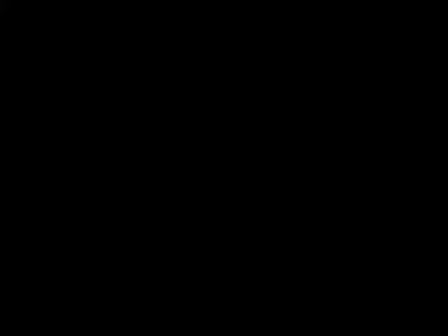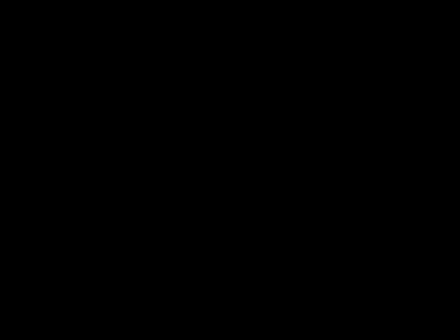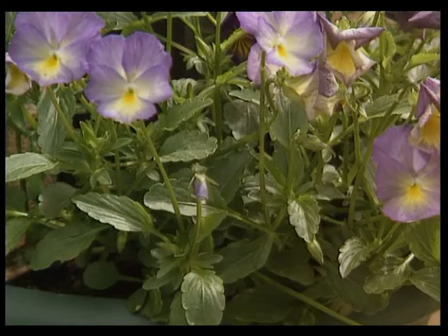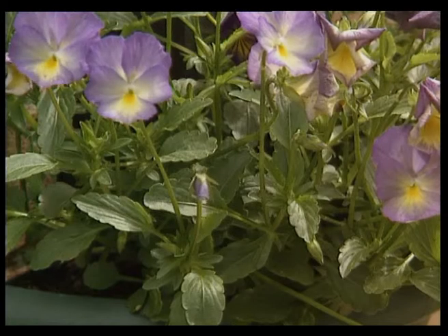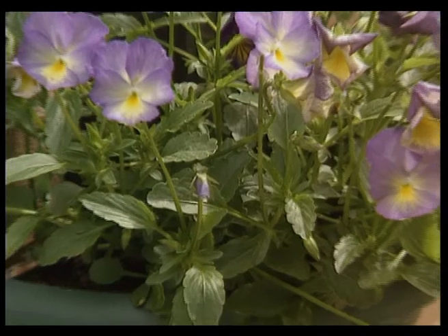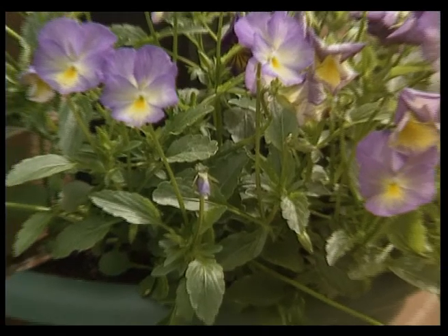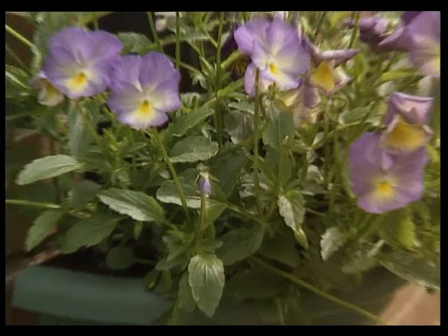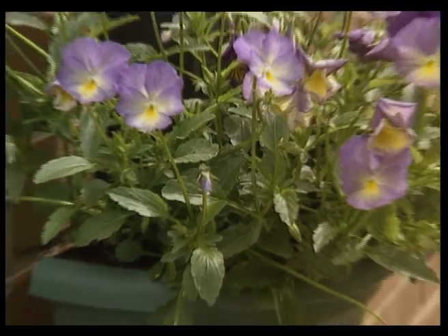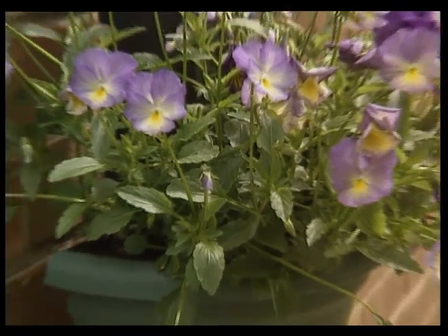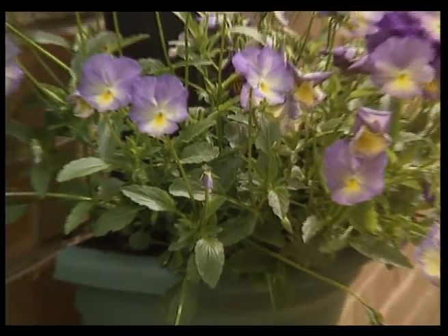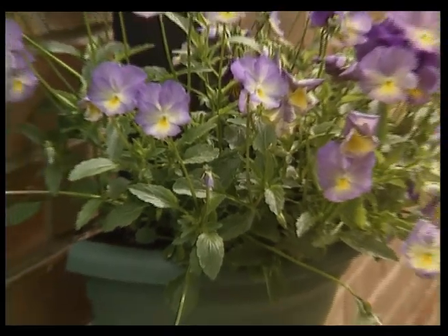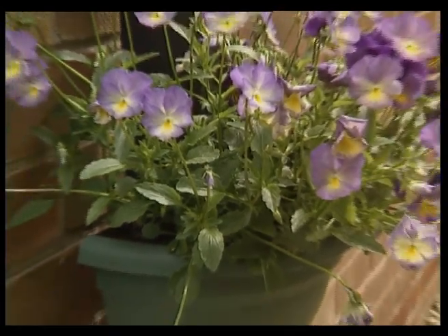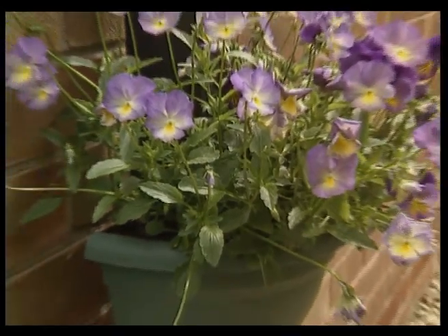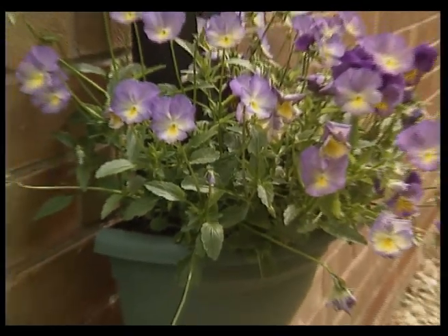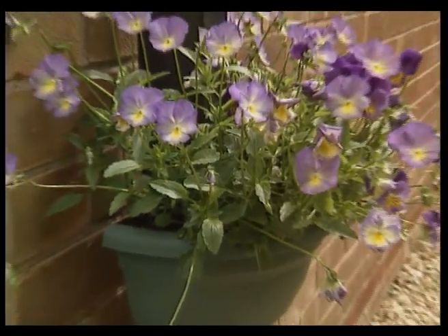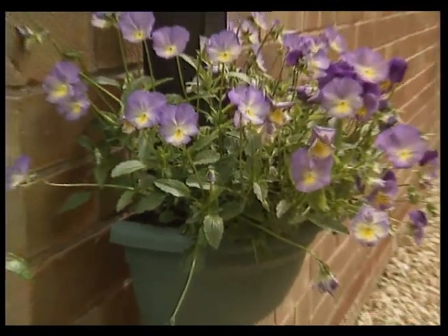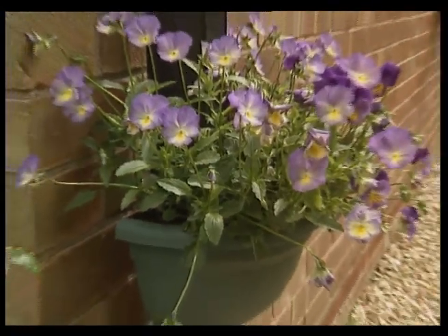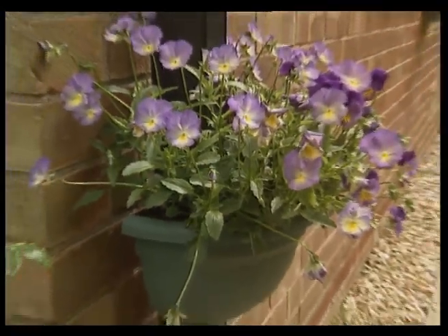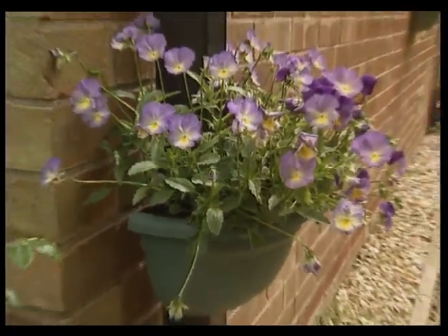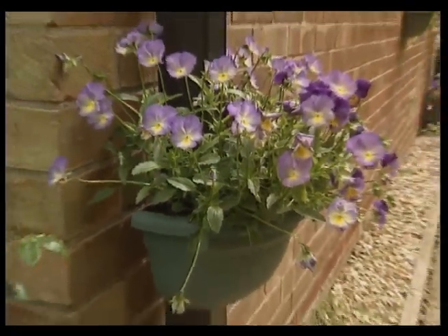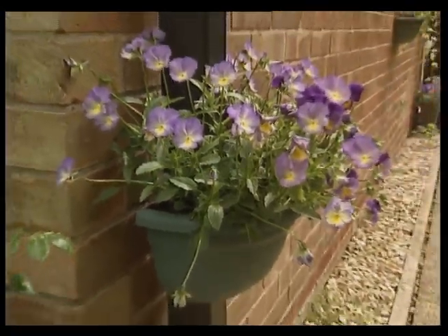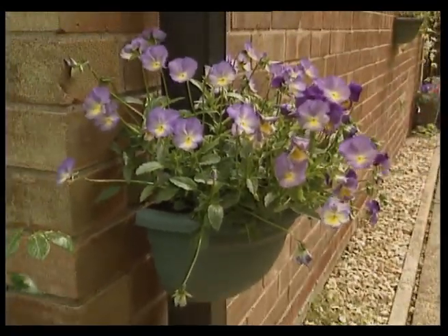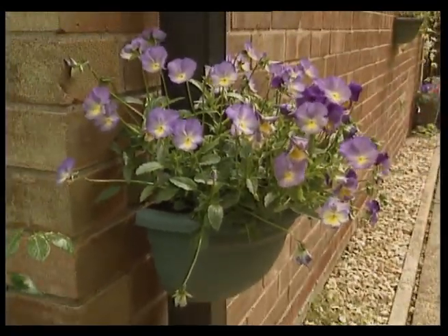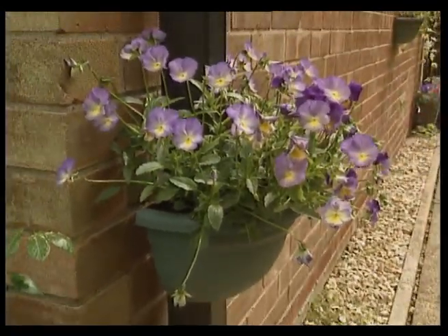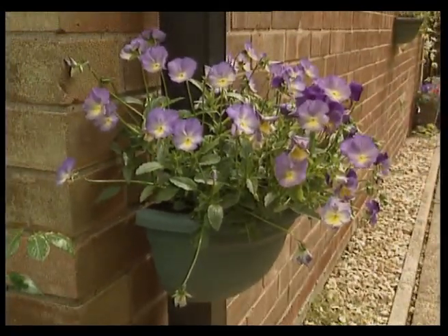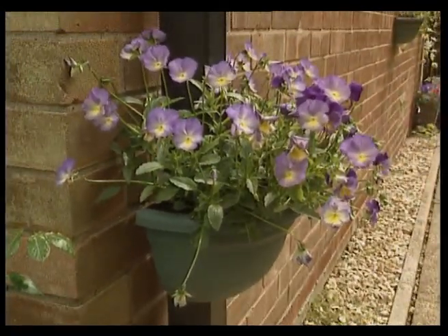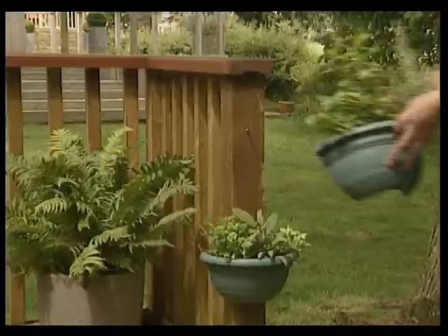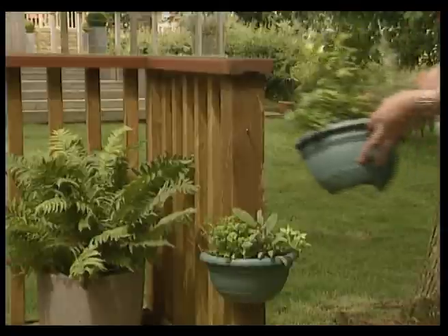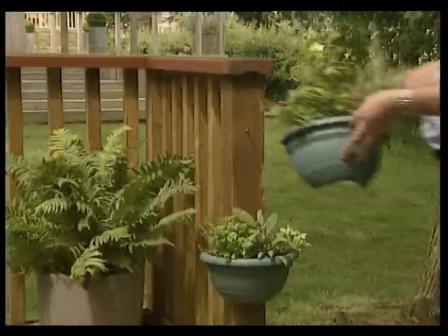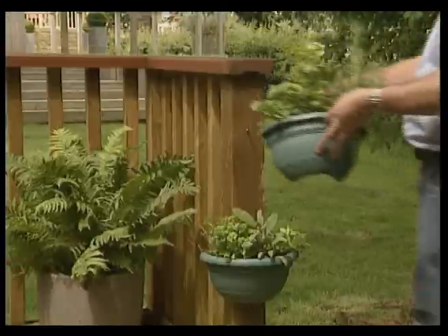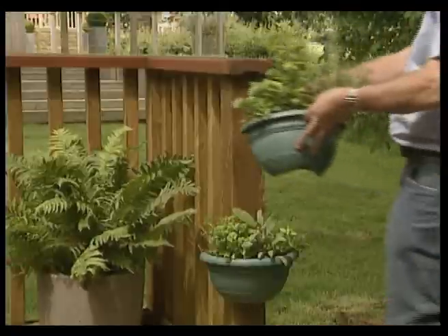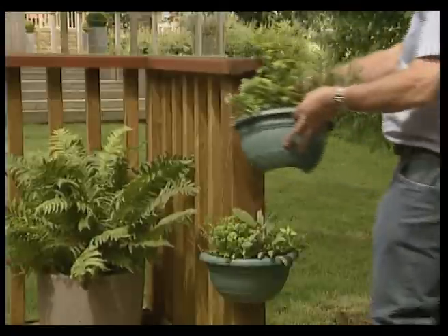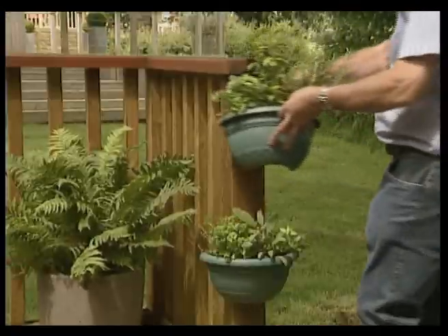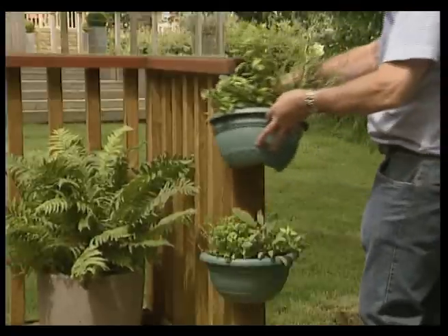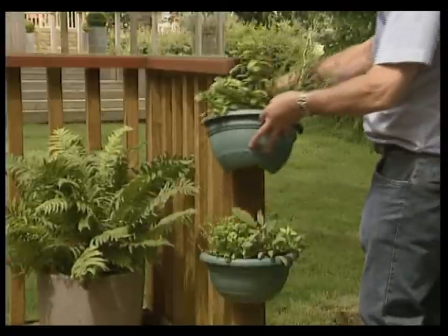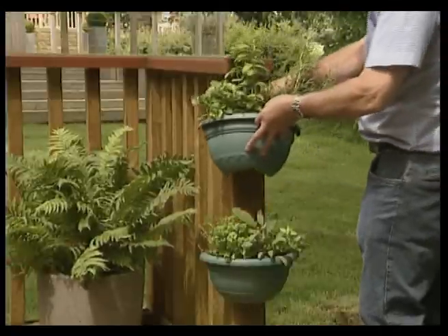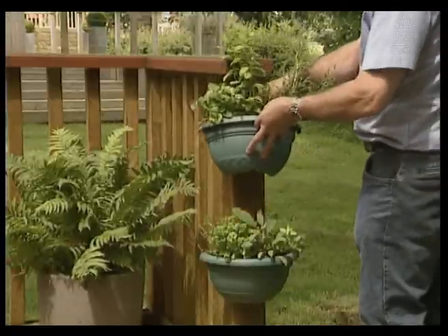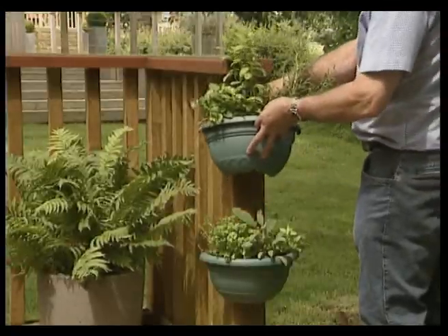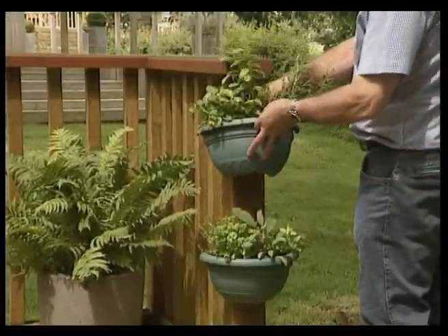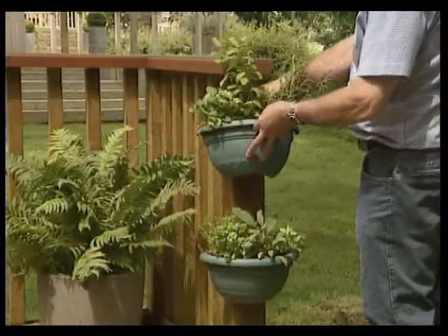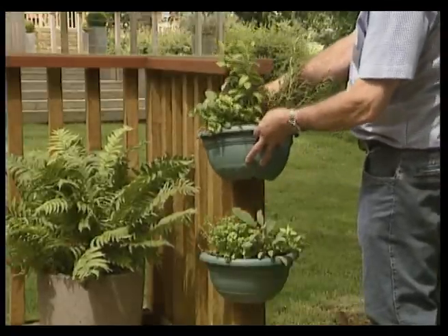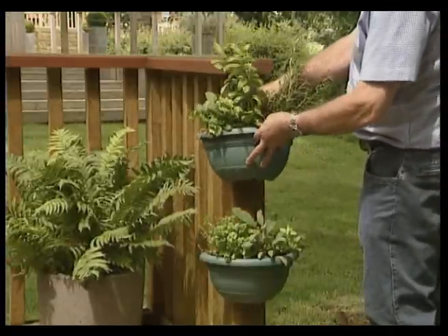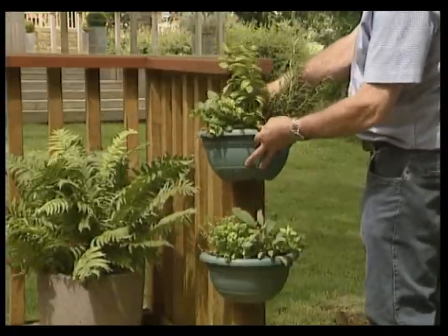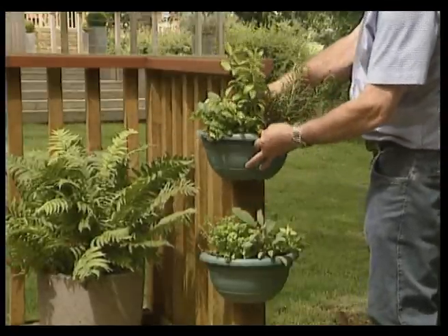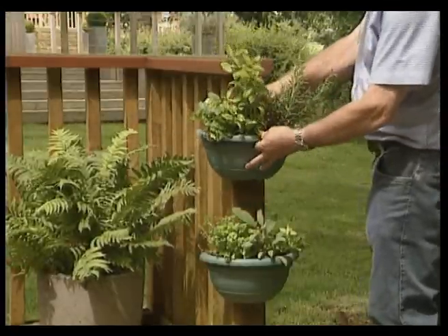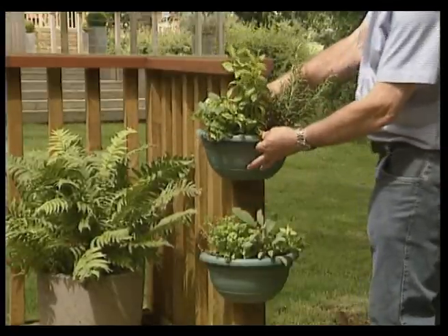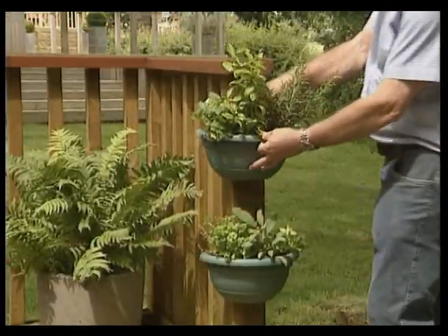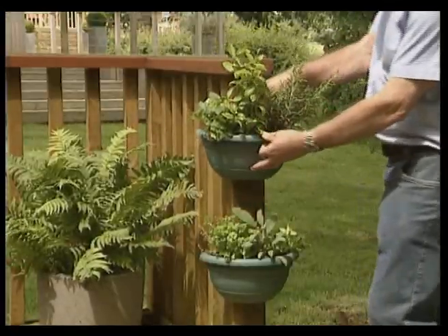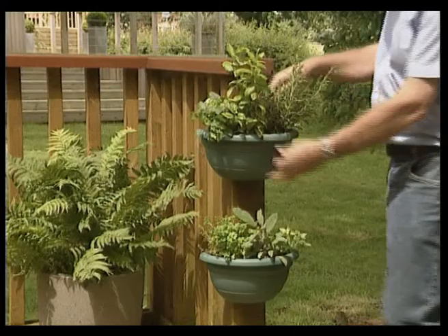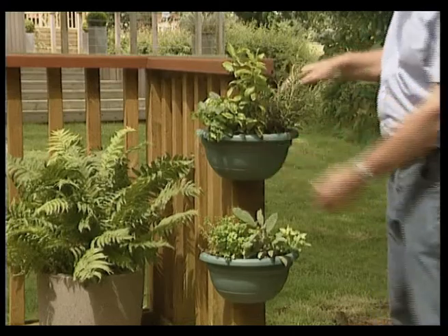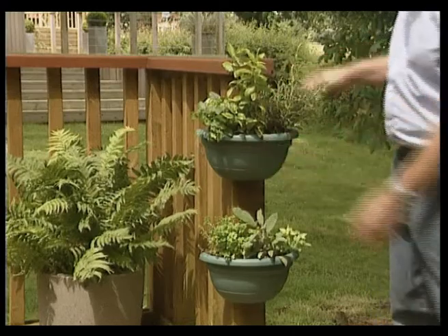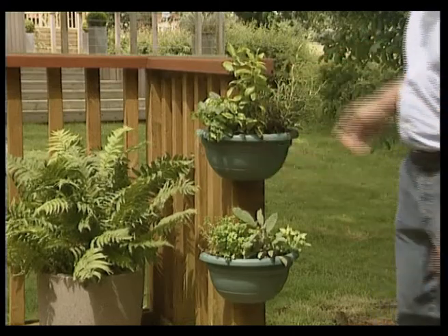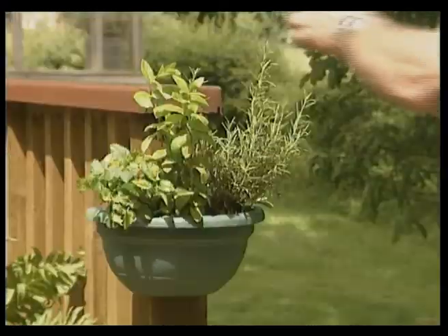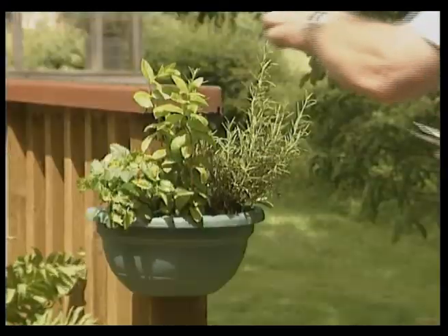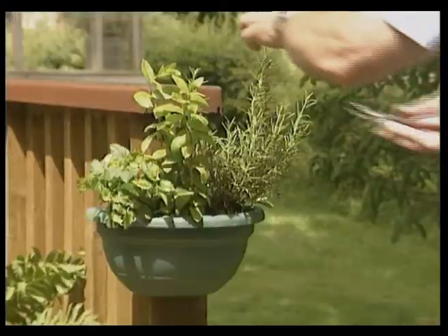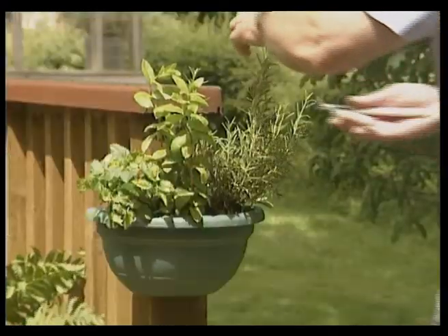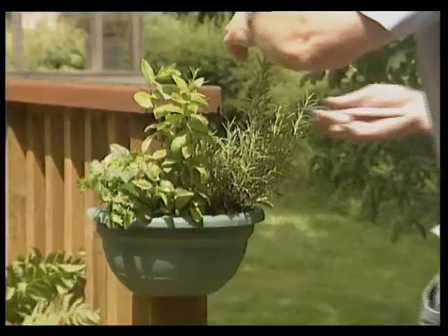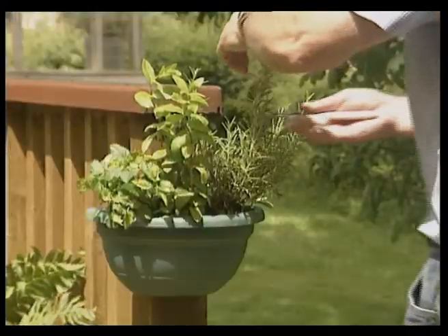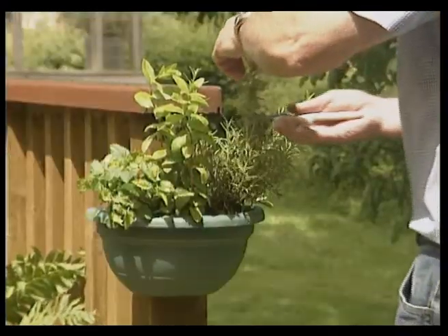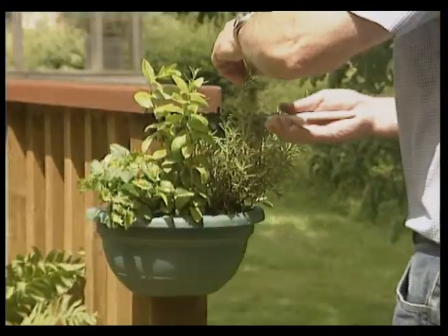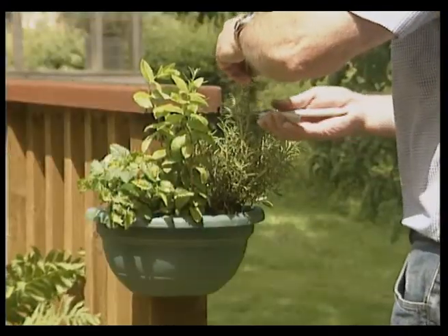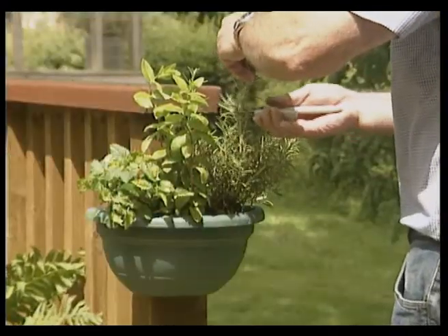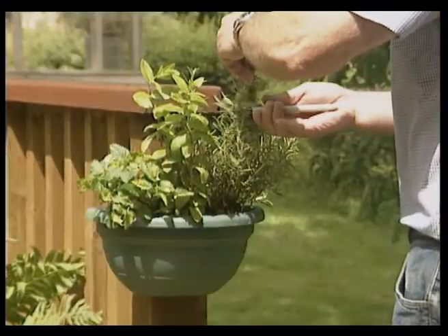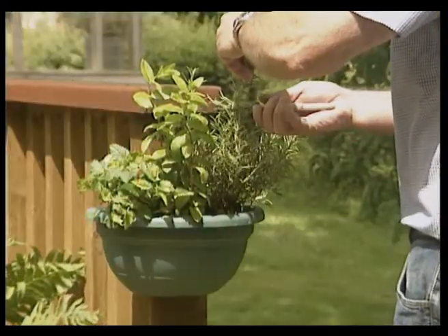Introducing the Pipe and Post Planters from Neat Ideas, ideal for brightening up your outdoor space.